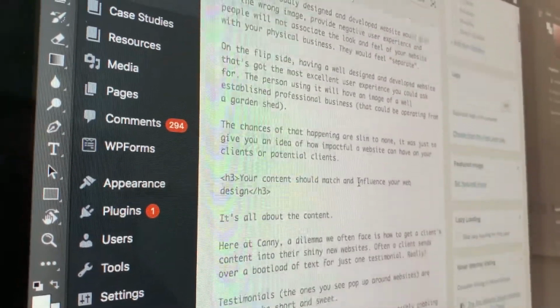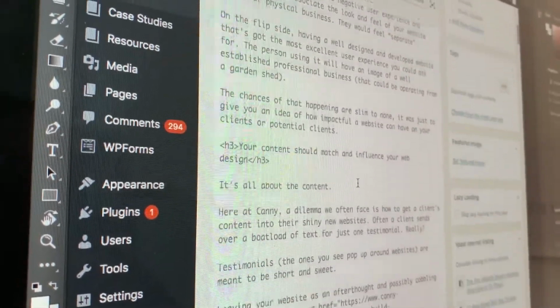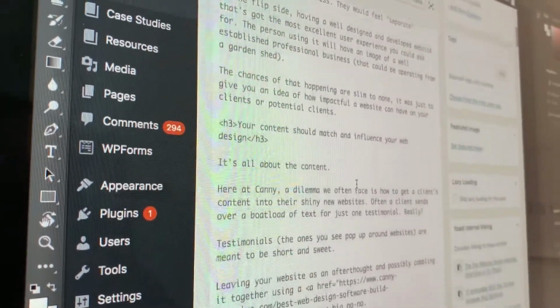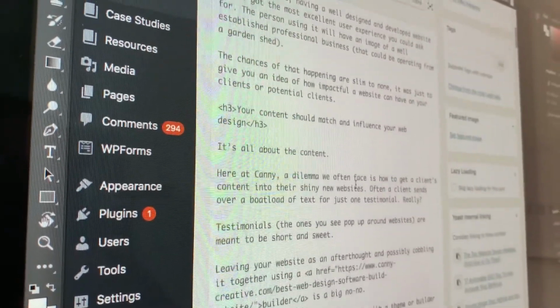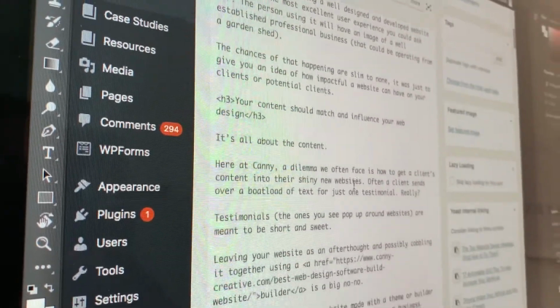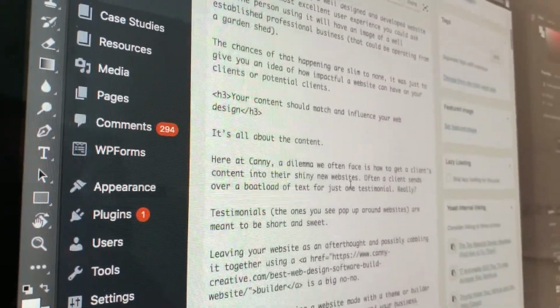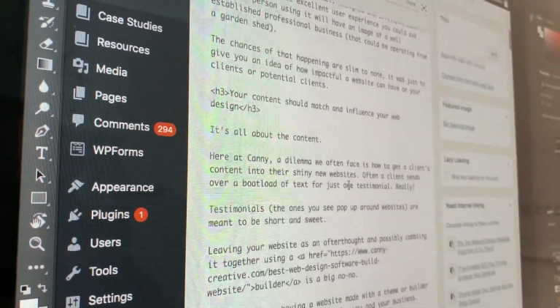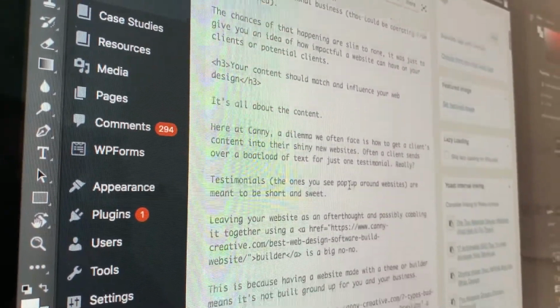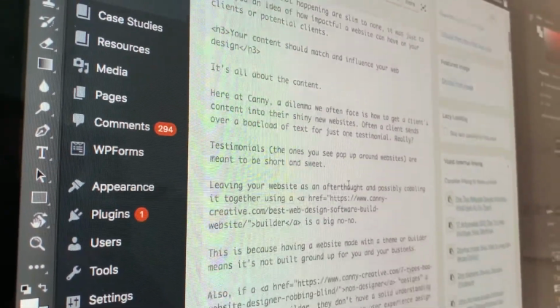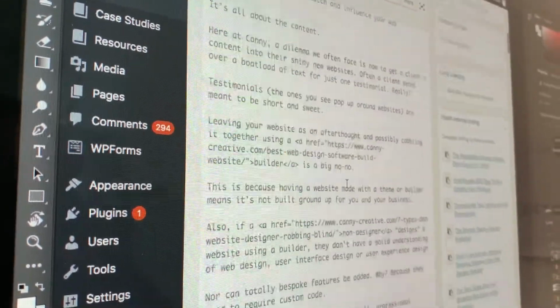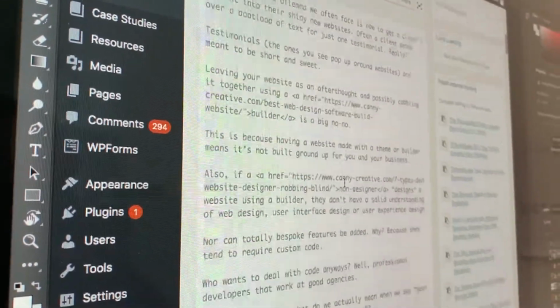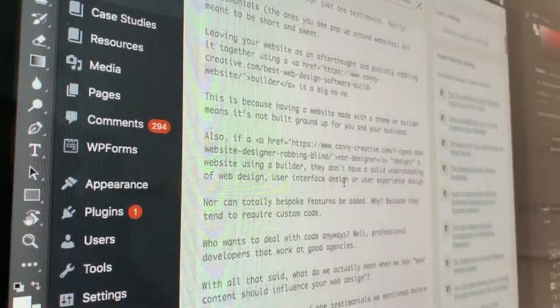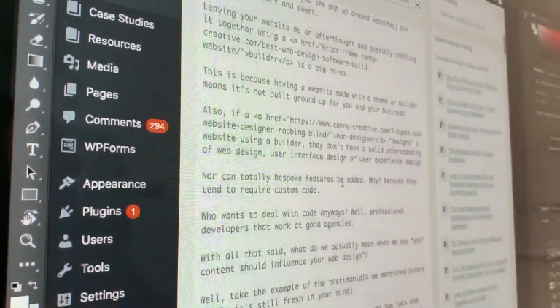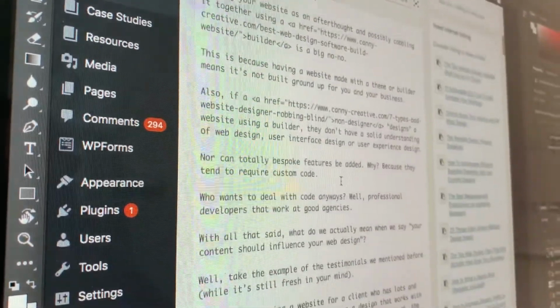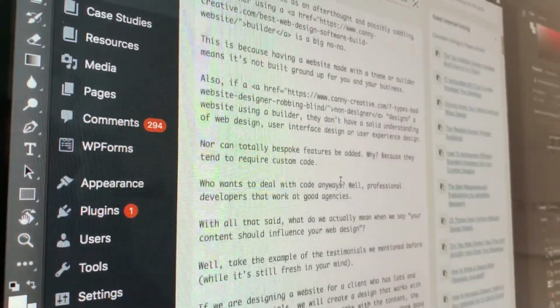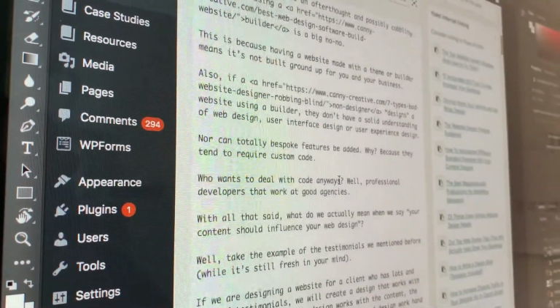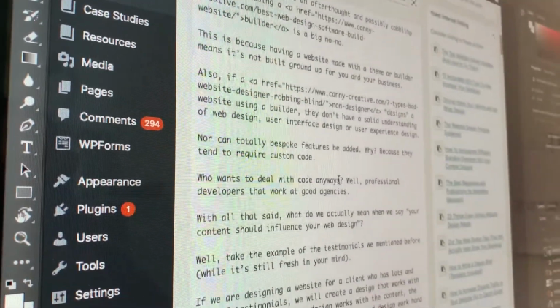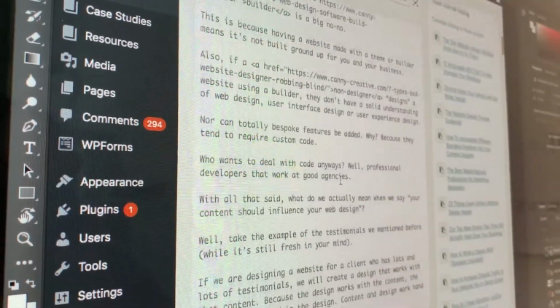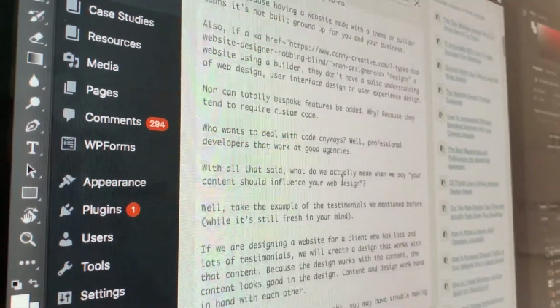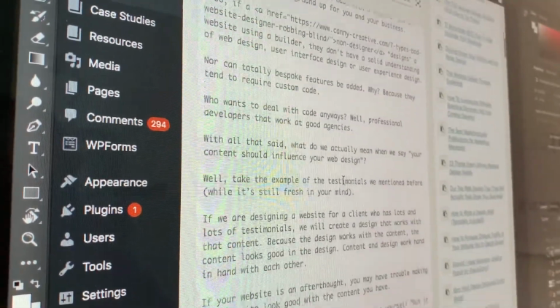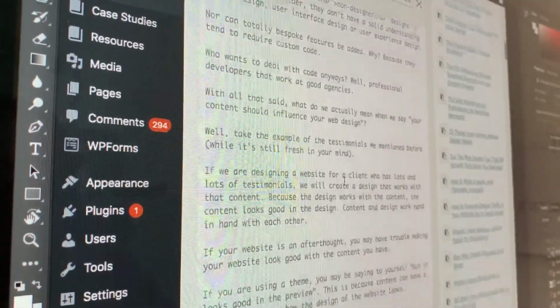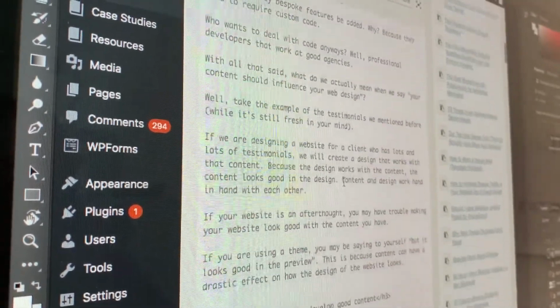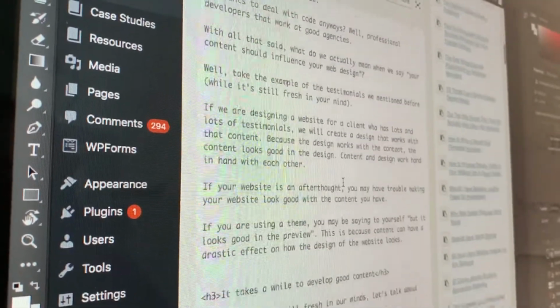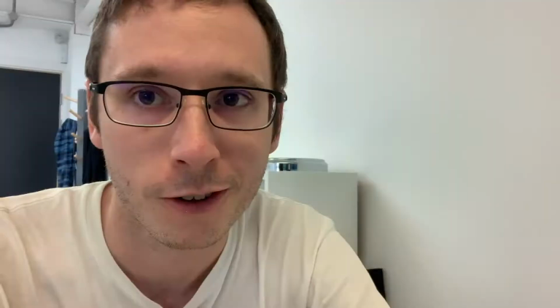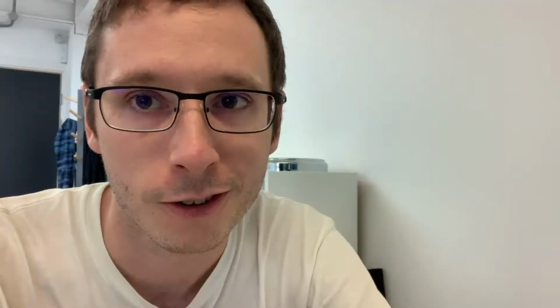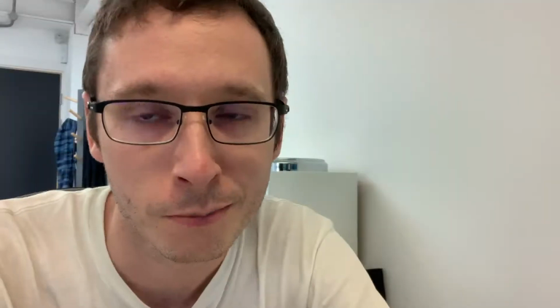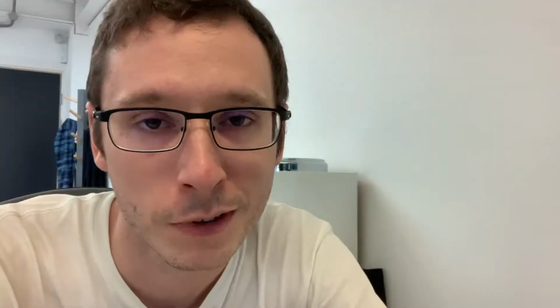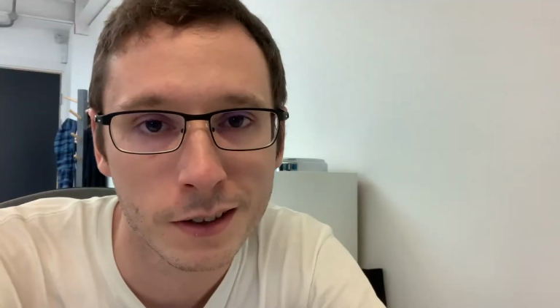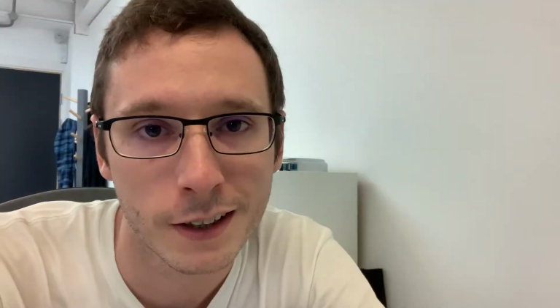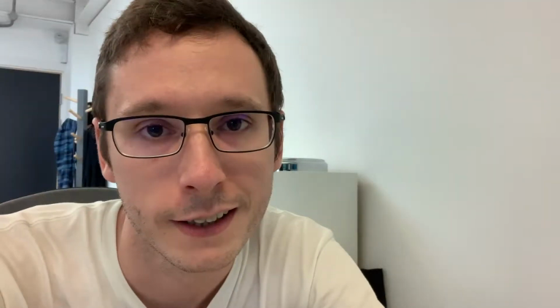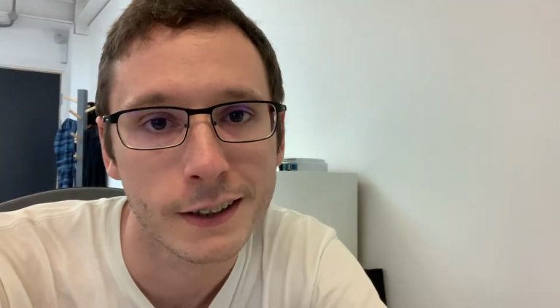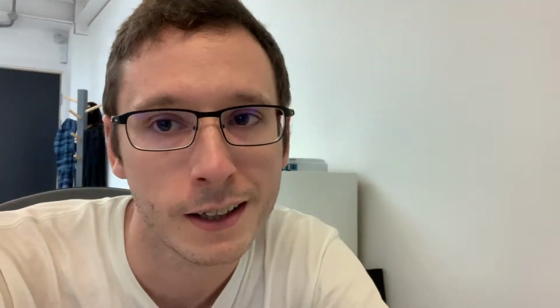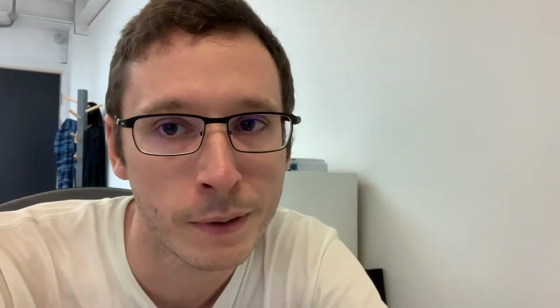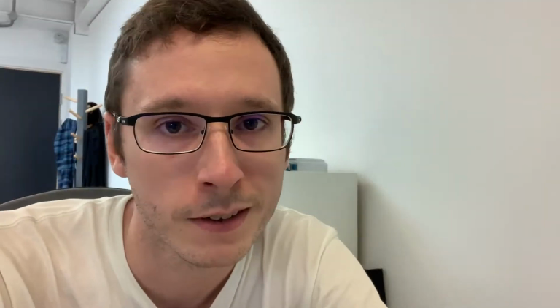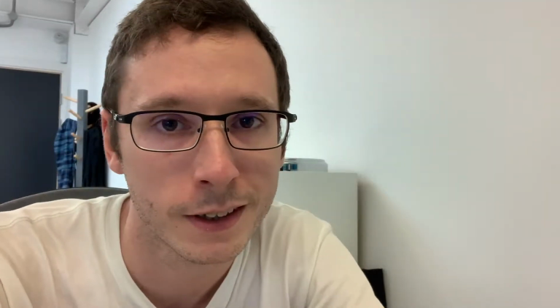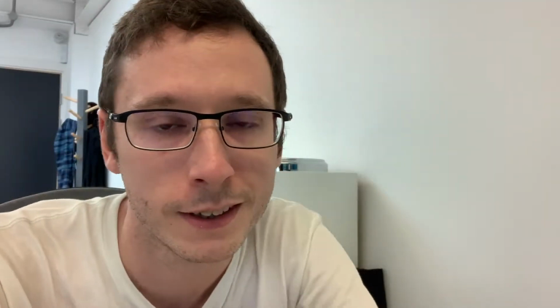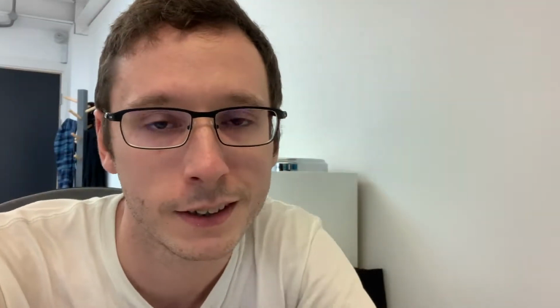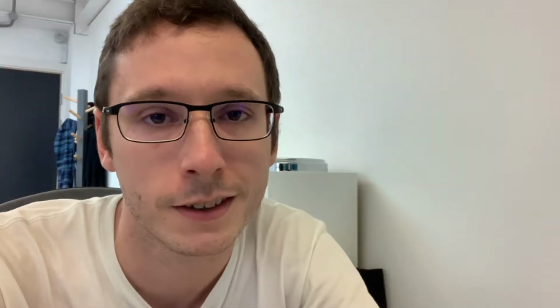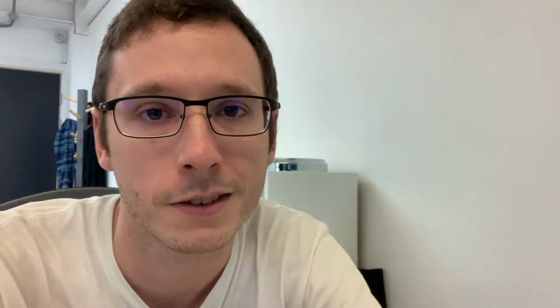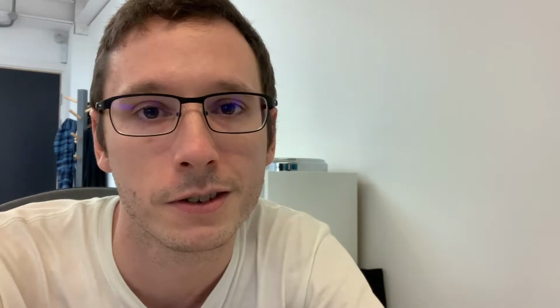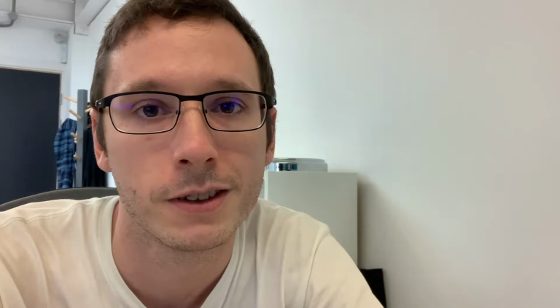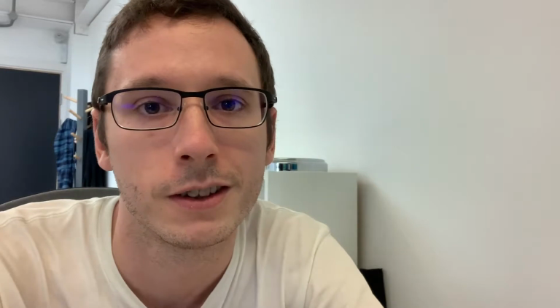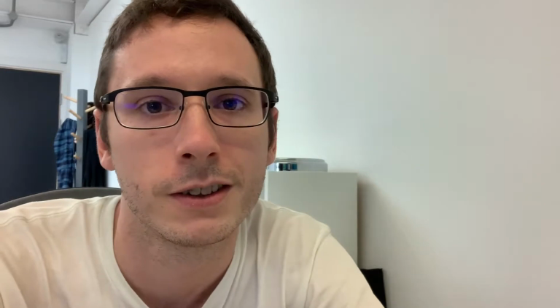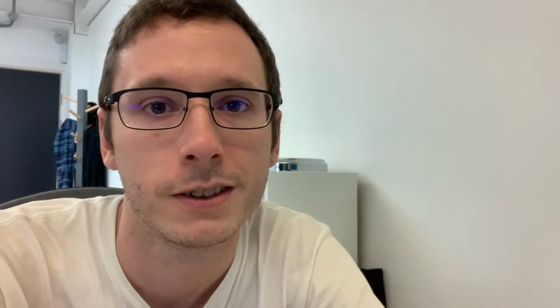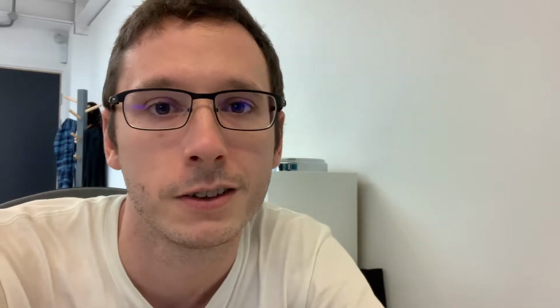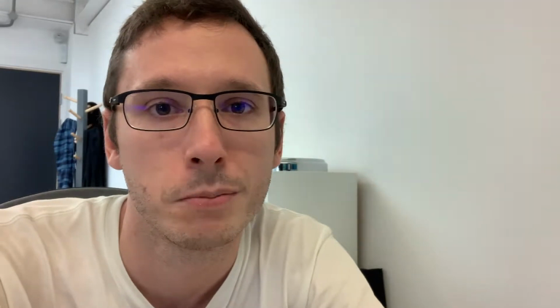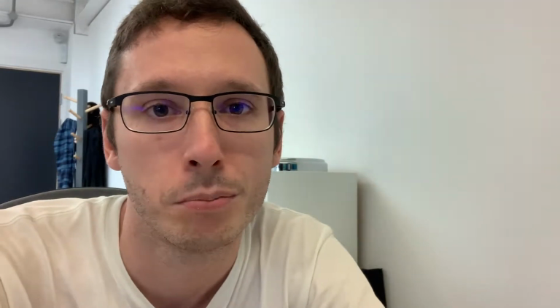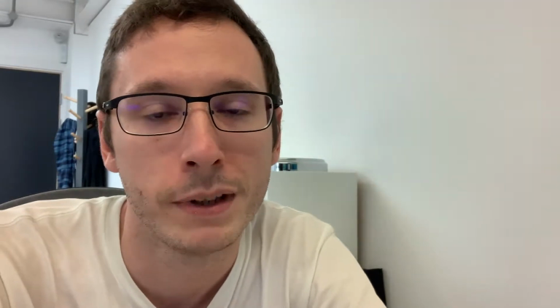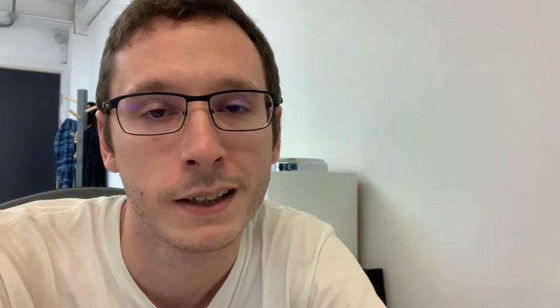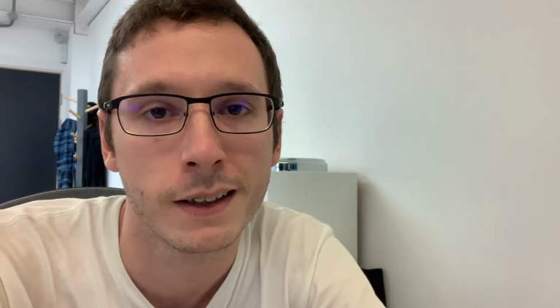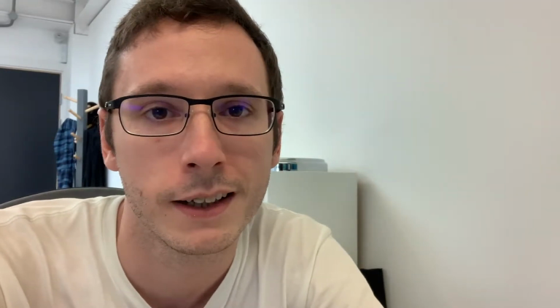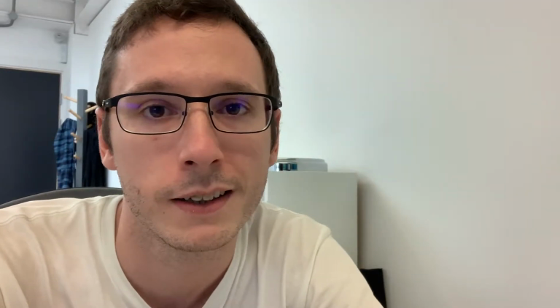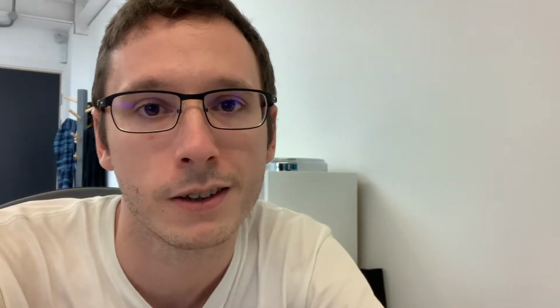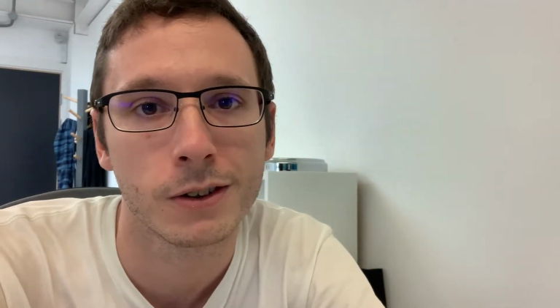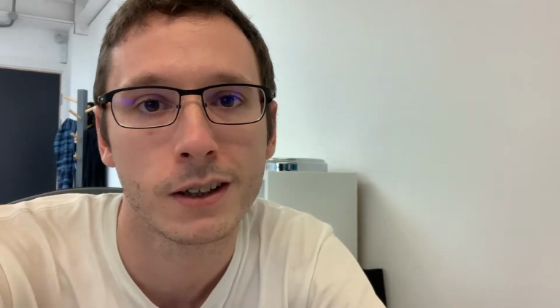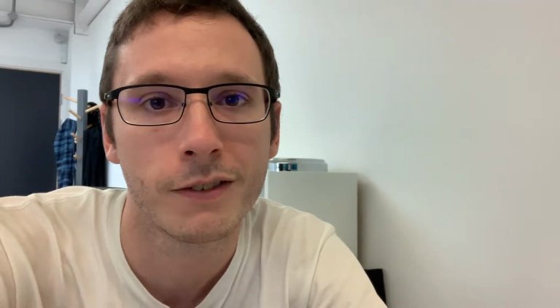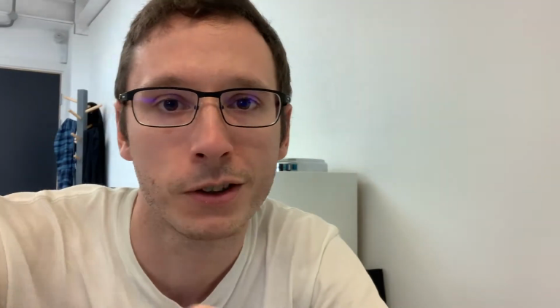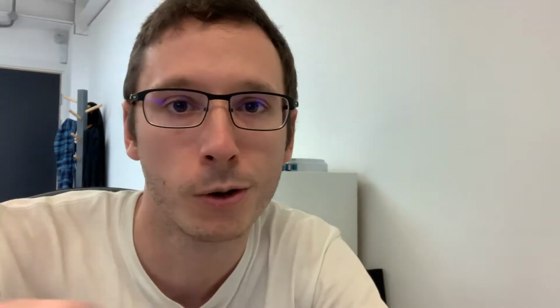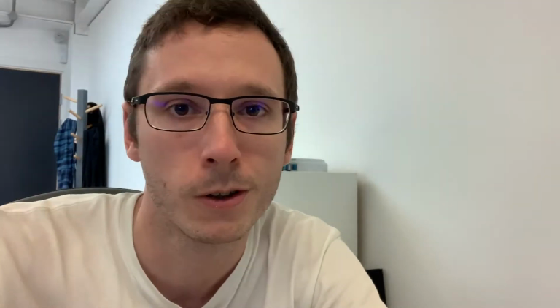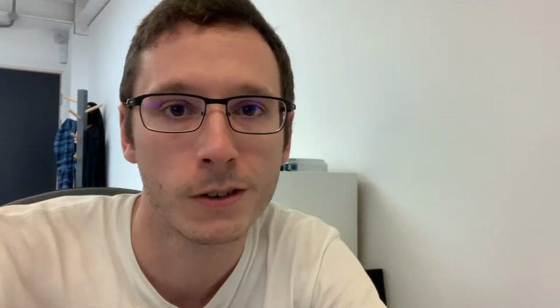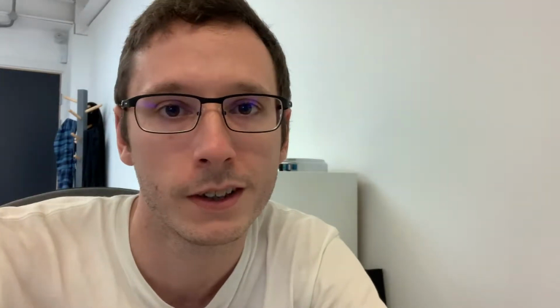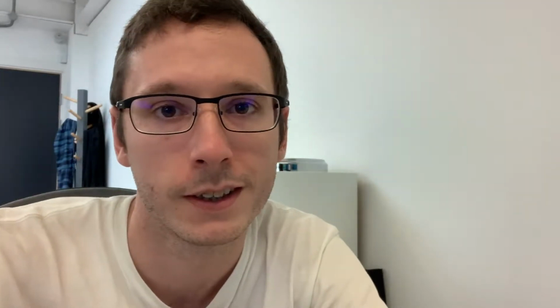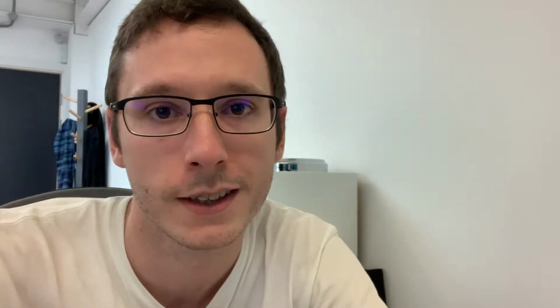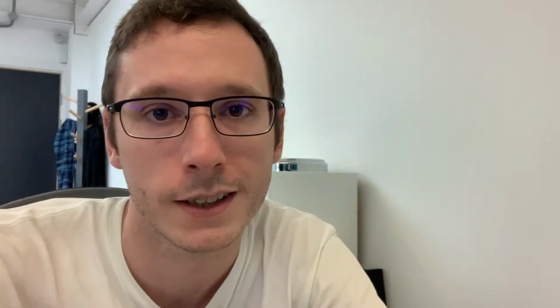I might as well start my blog post to do it — it's got some design elements in it, so me and Glen are going to have a talk over that.